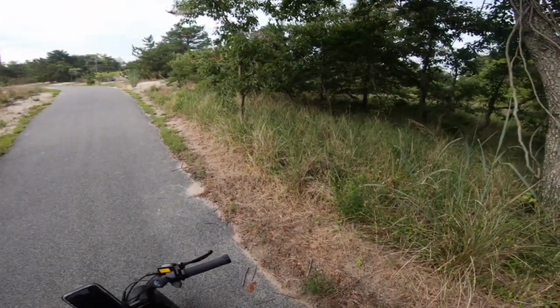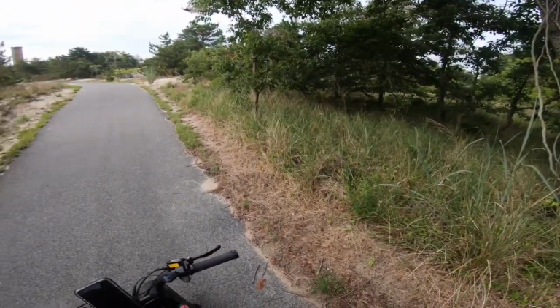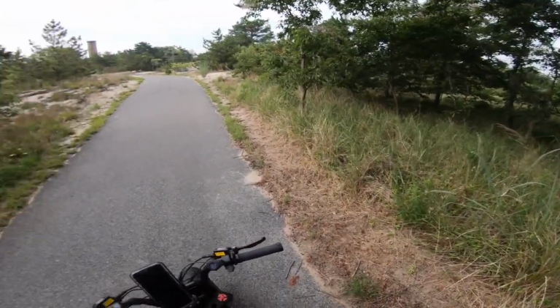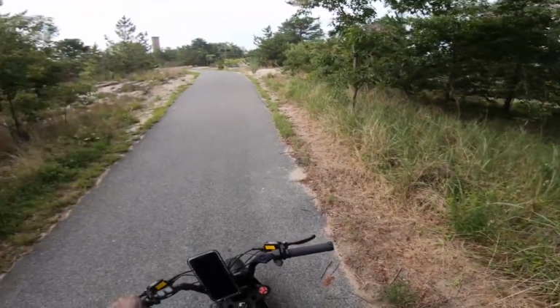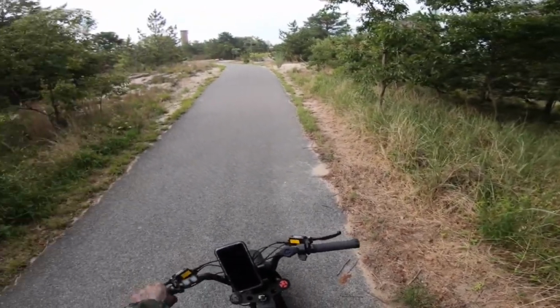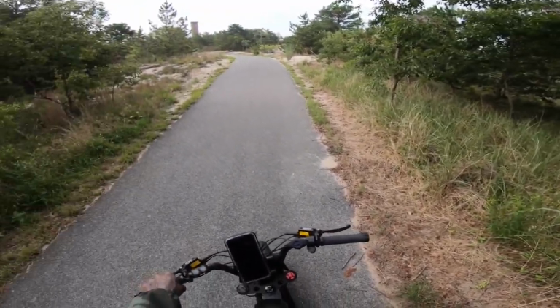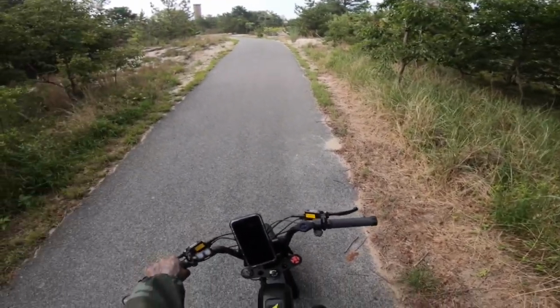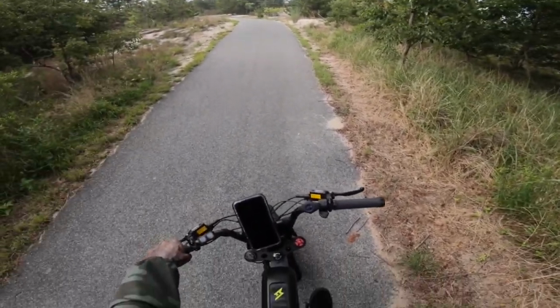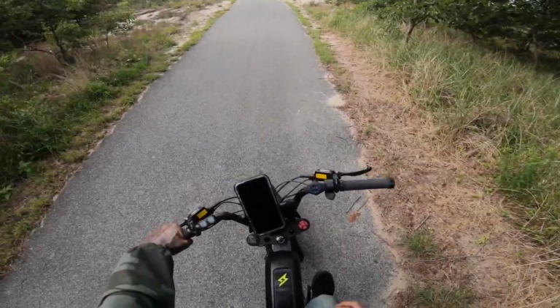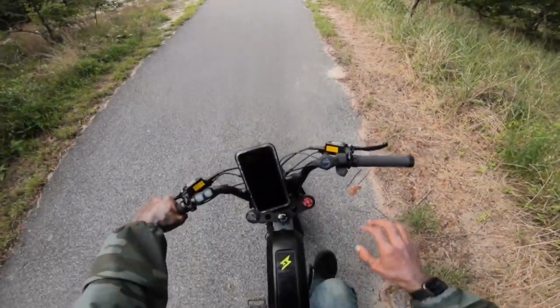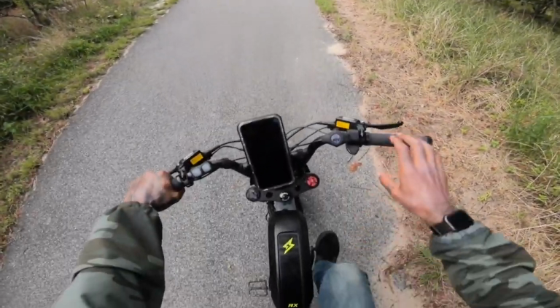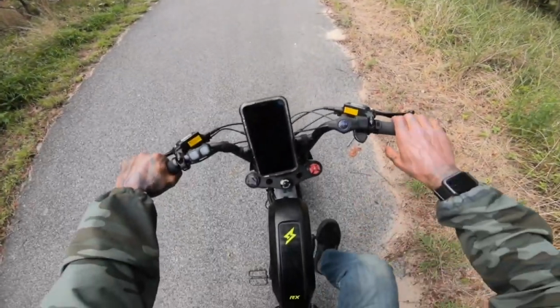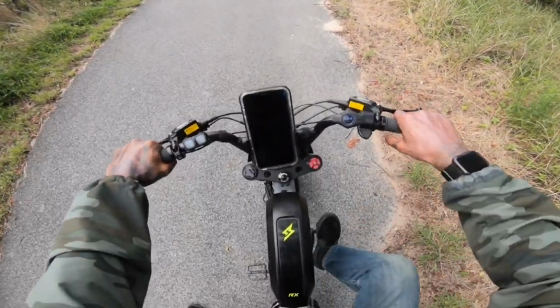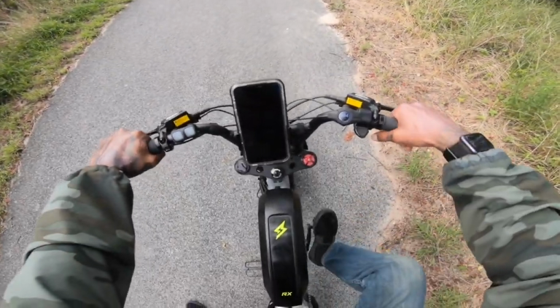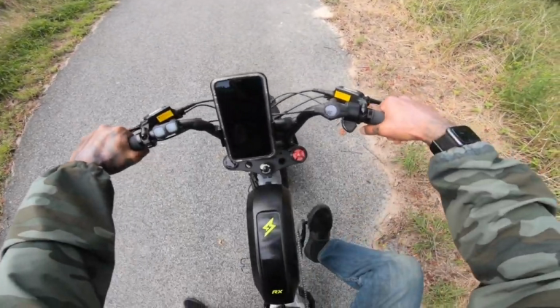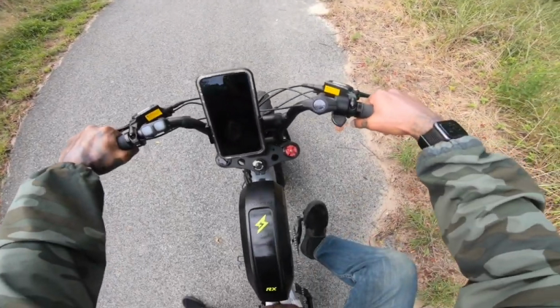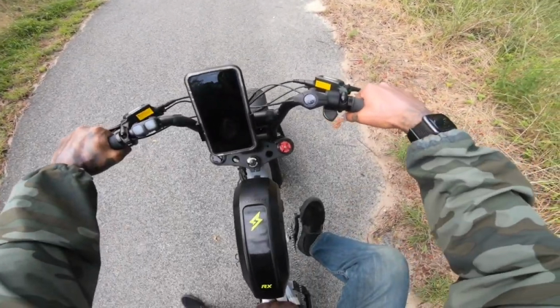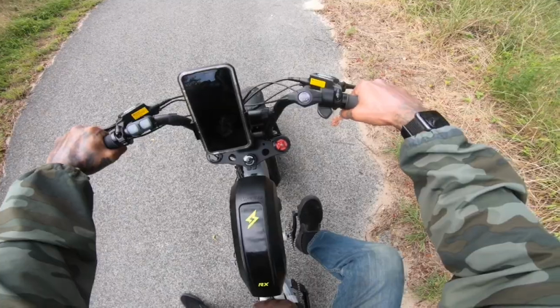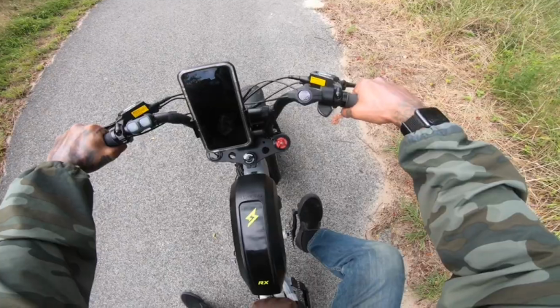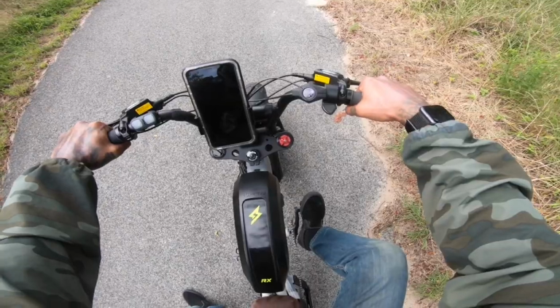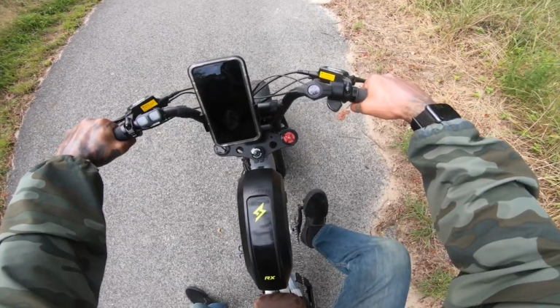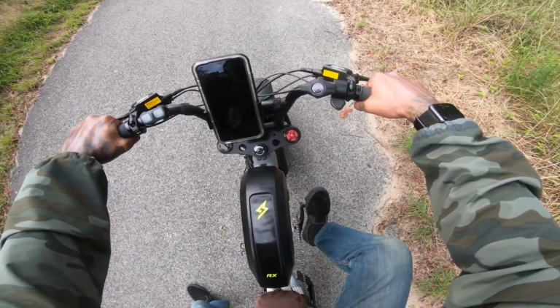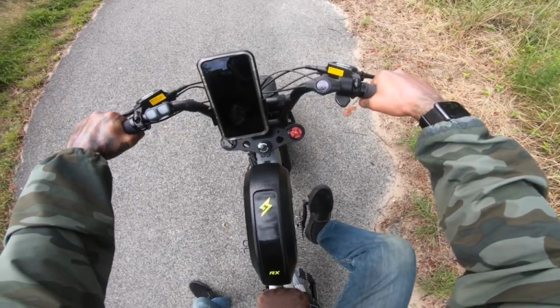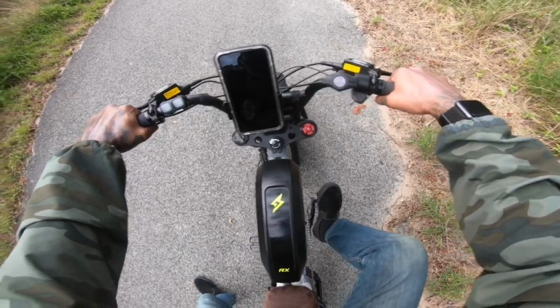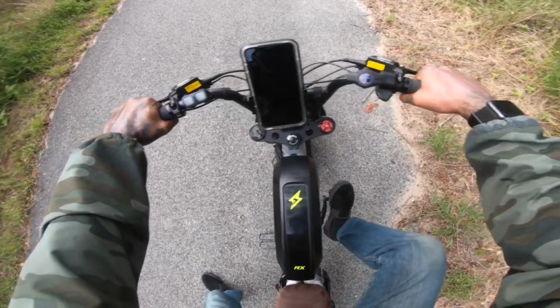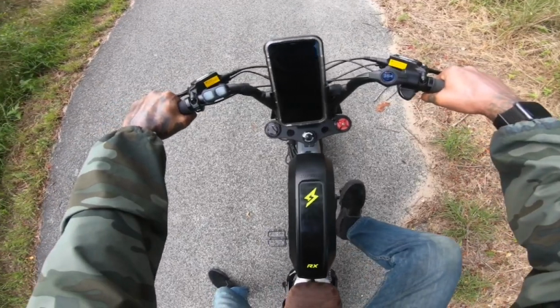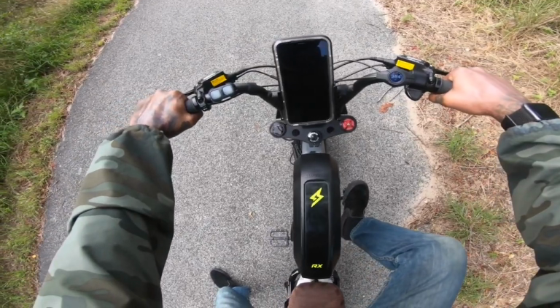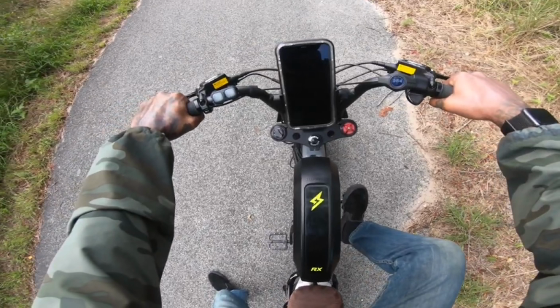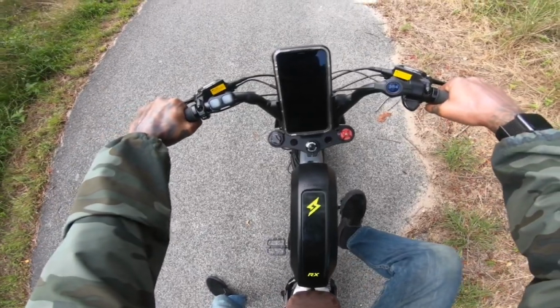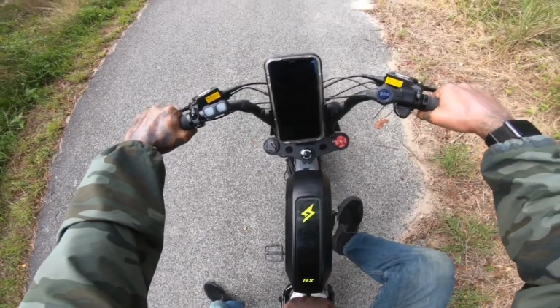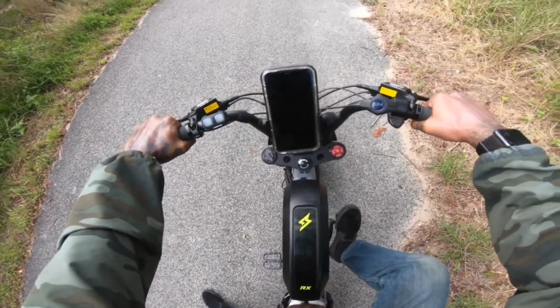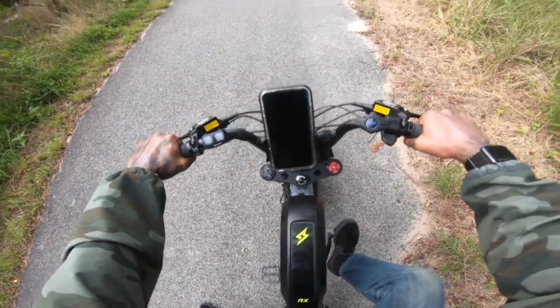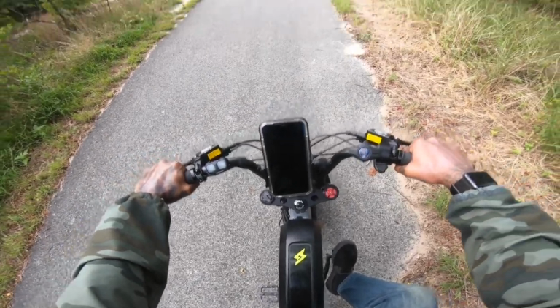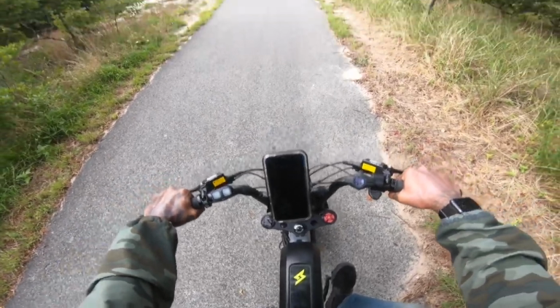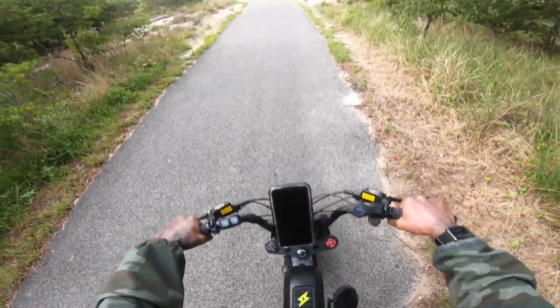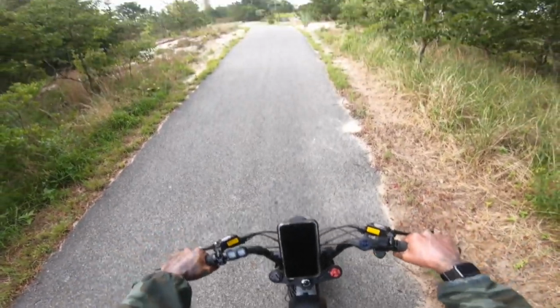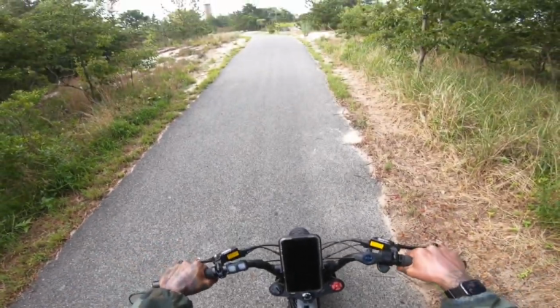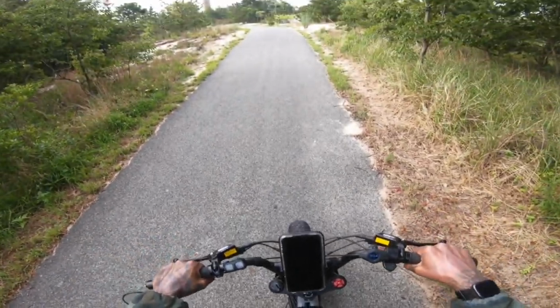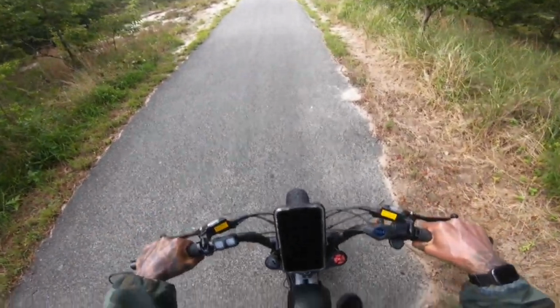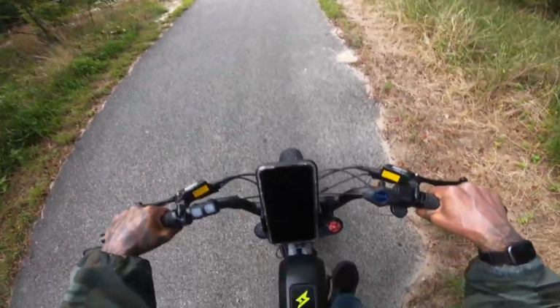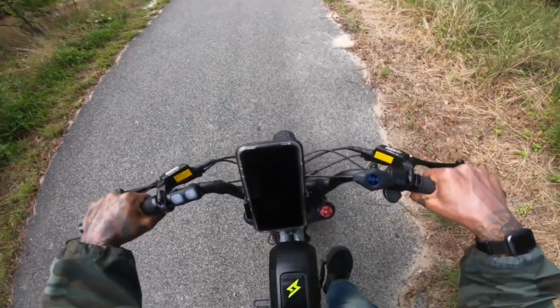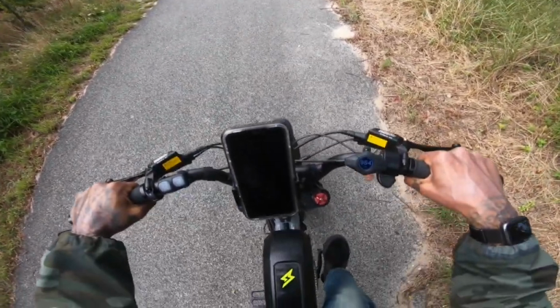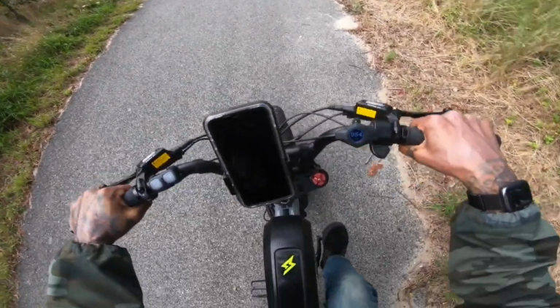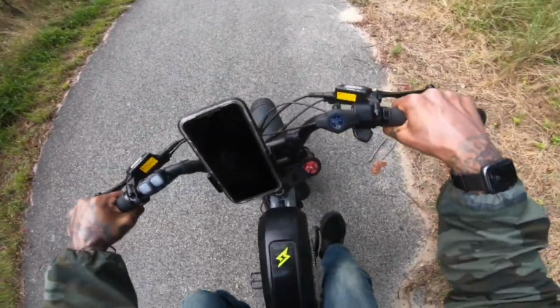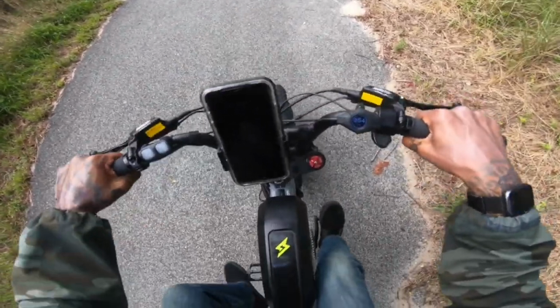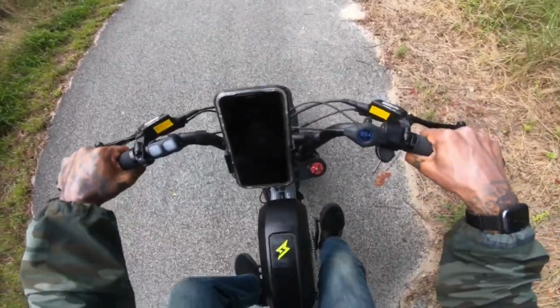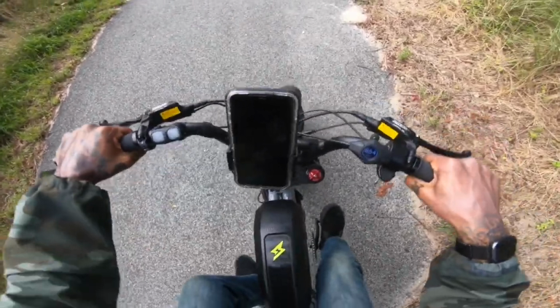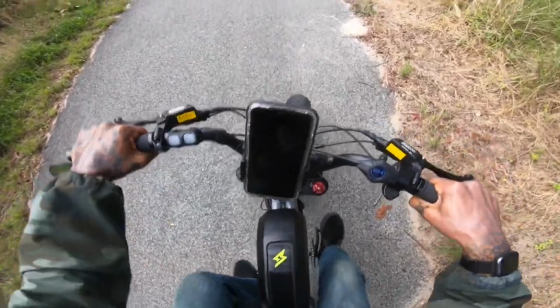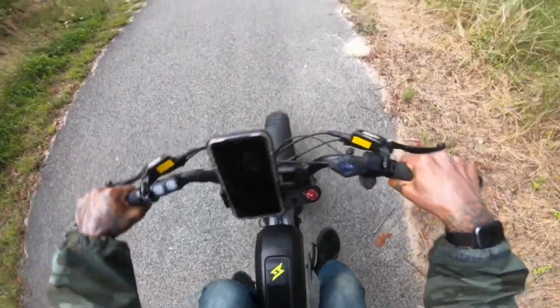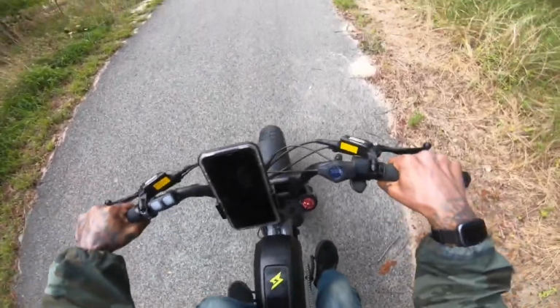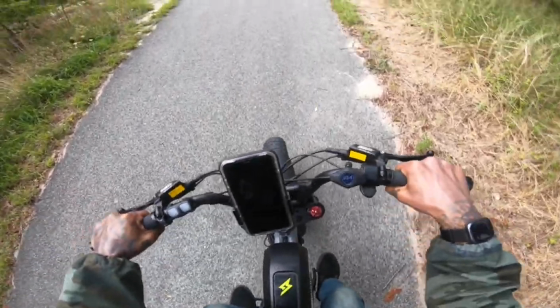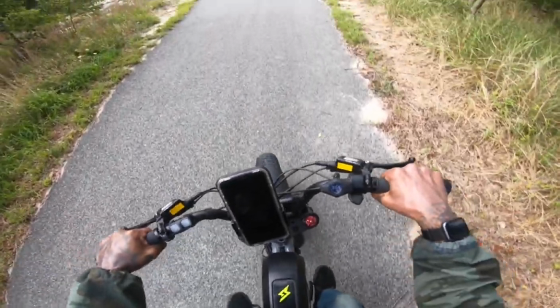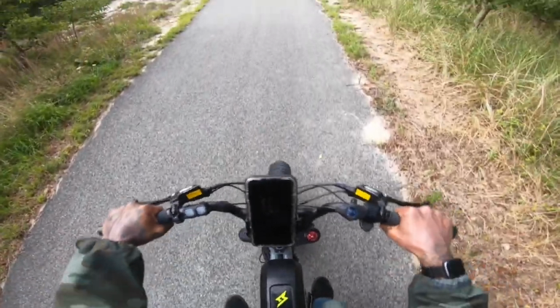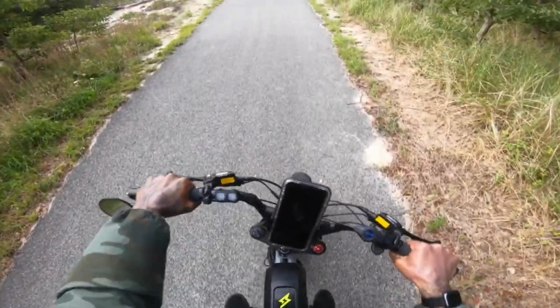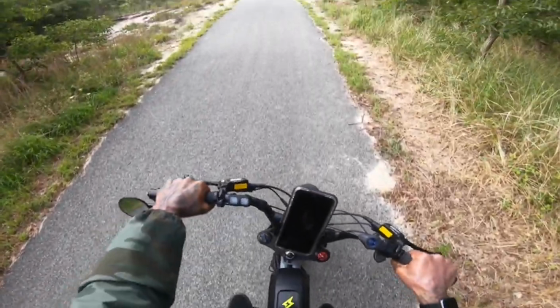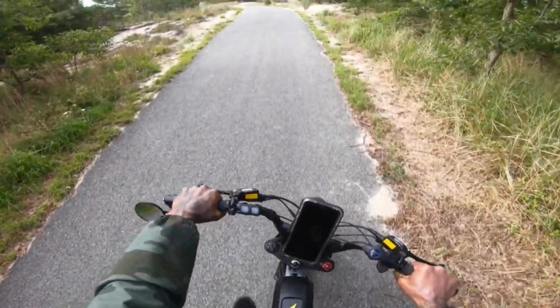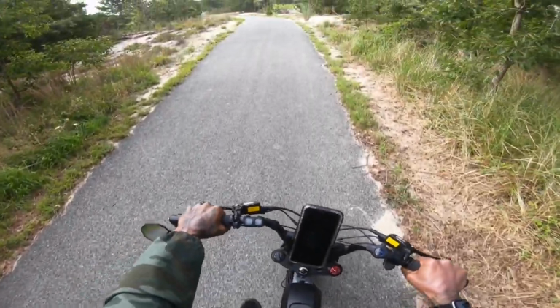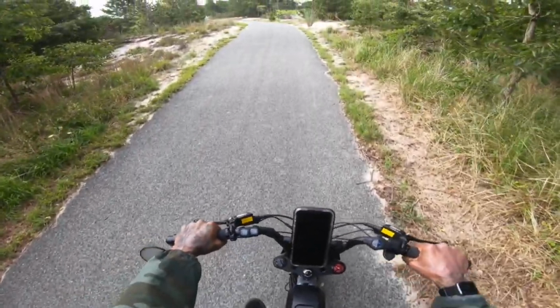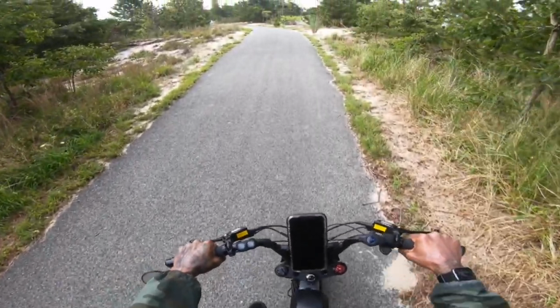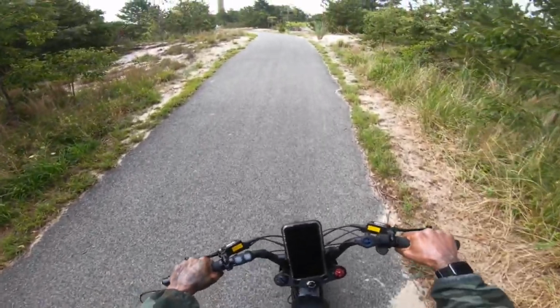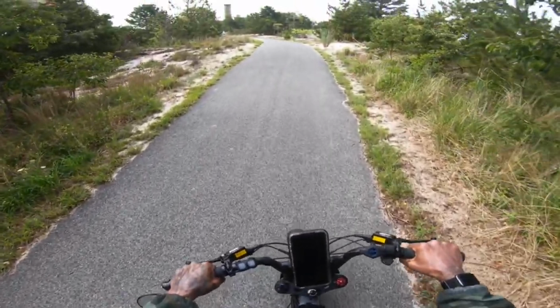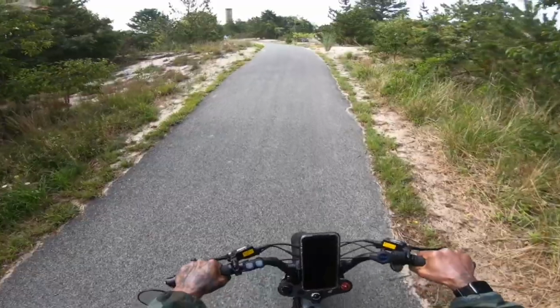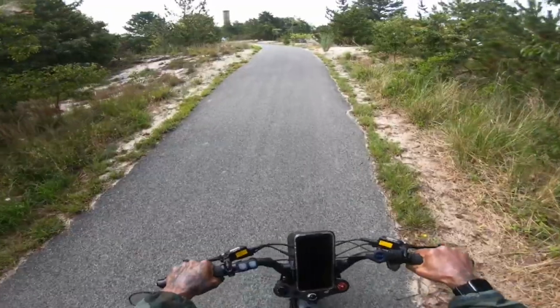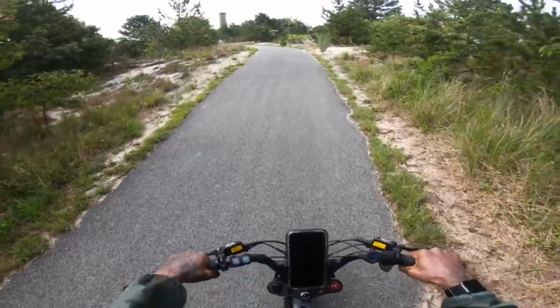Let's try a test up here. I'm going to see if I can pedal on pedal assist 2 up this whole hill. It's so hard to start off...